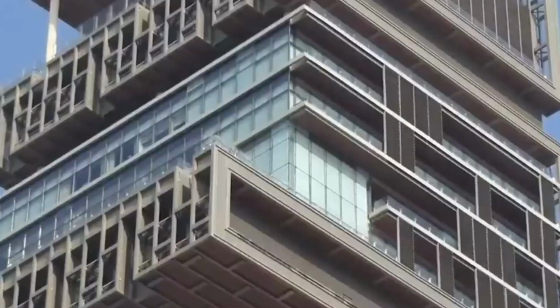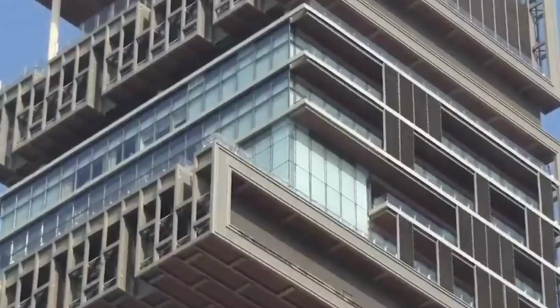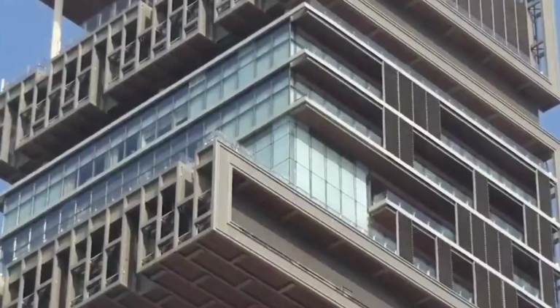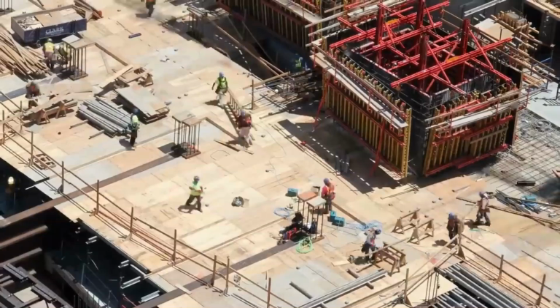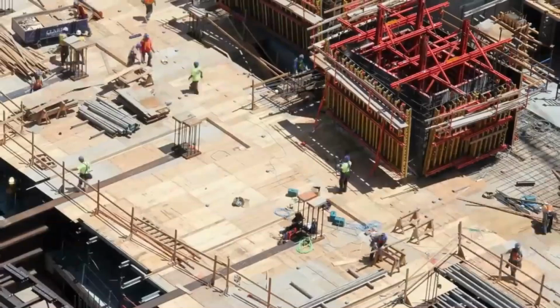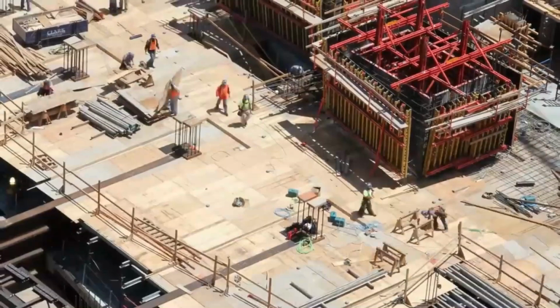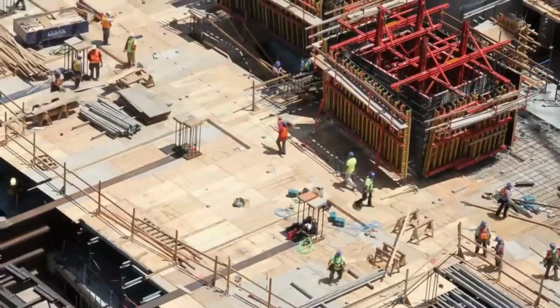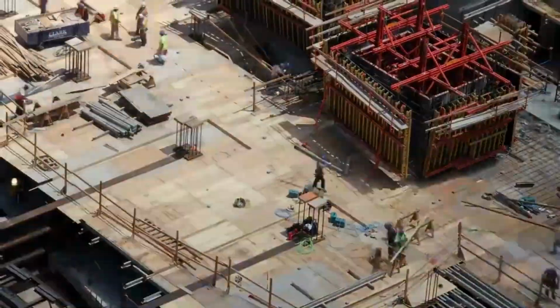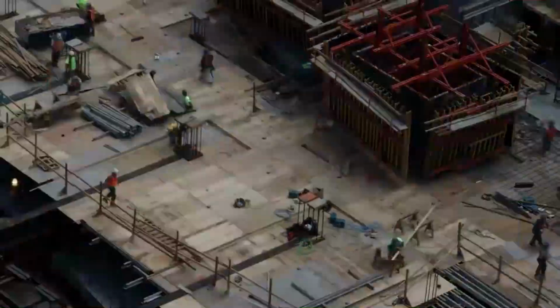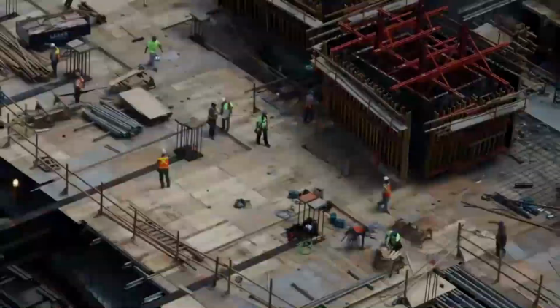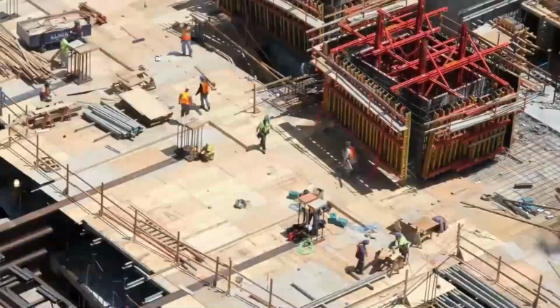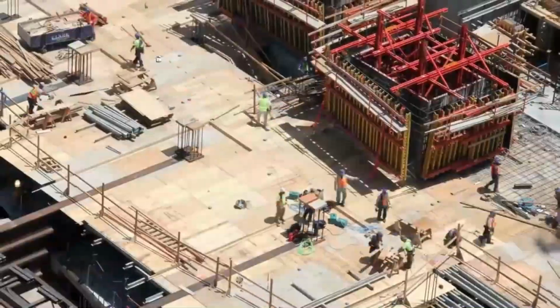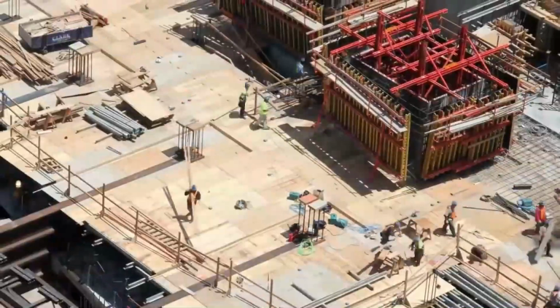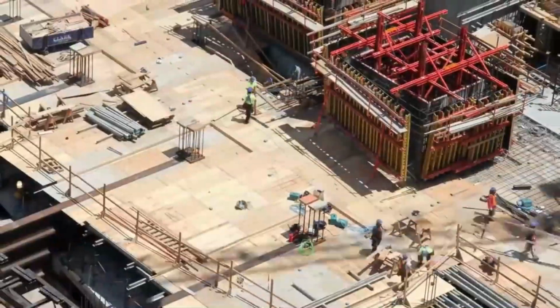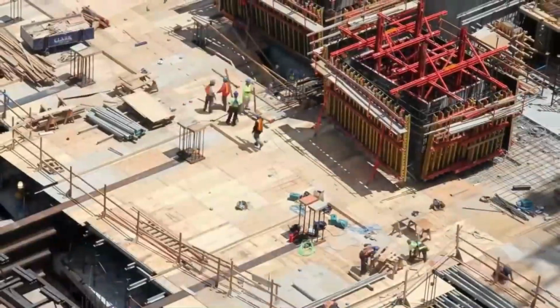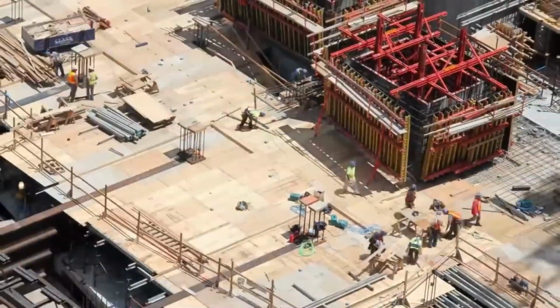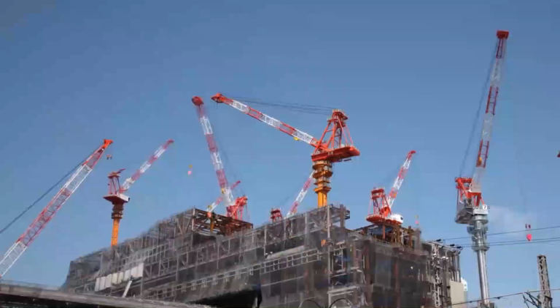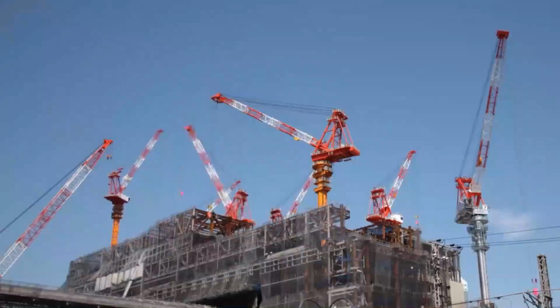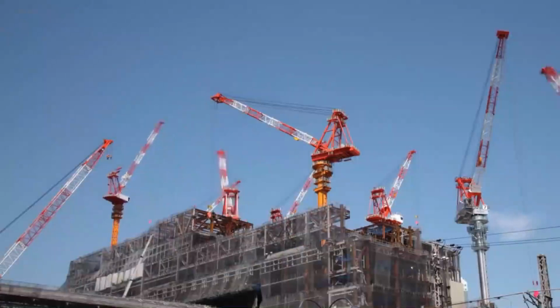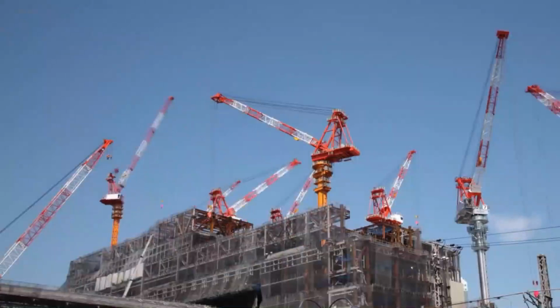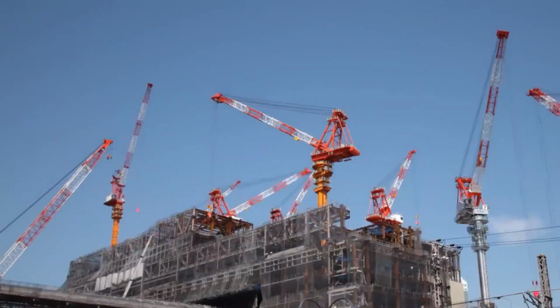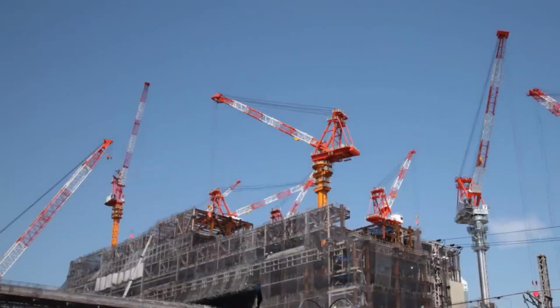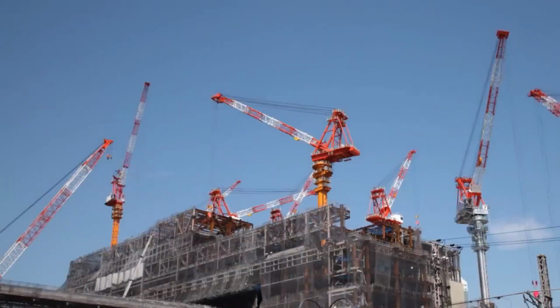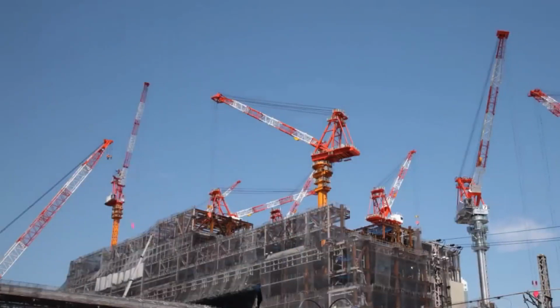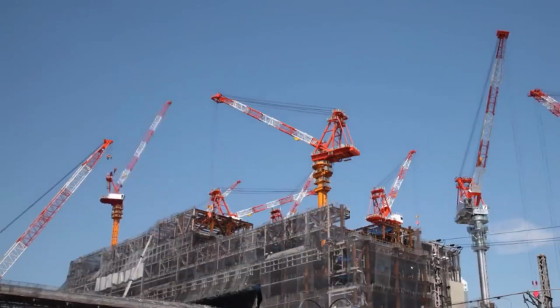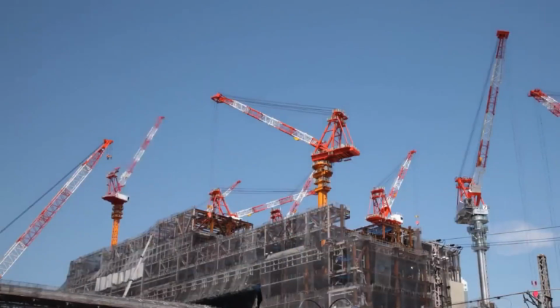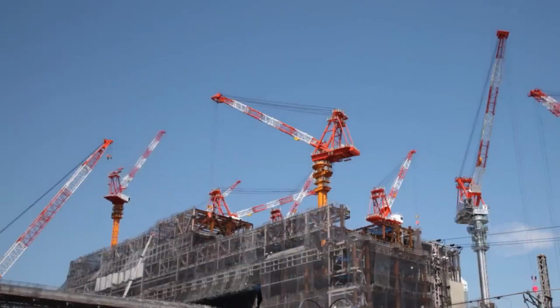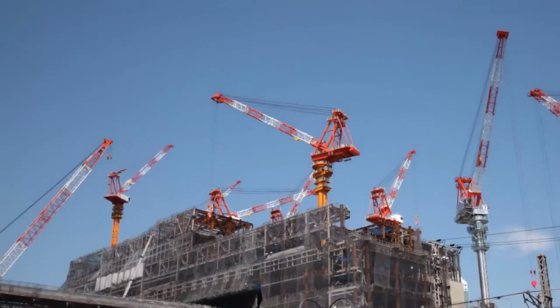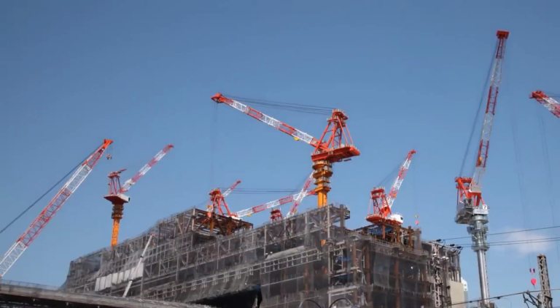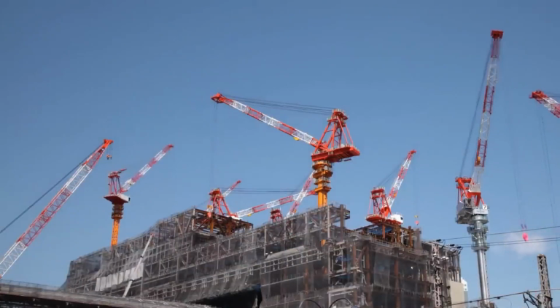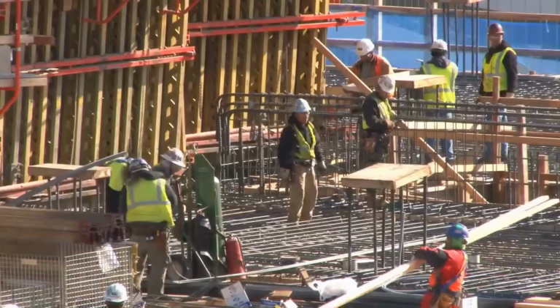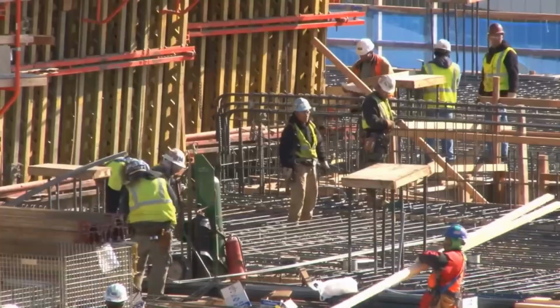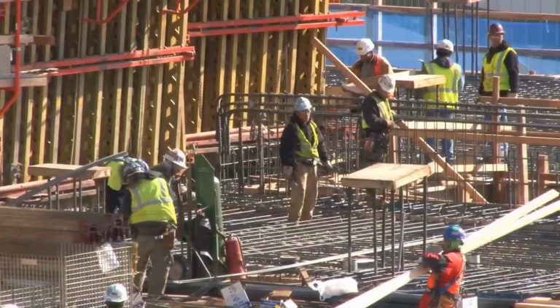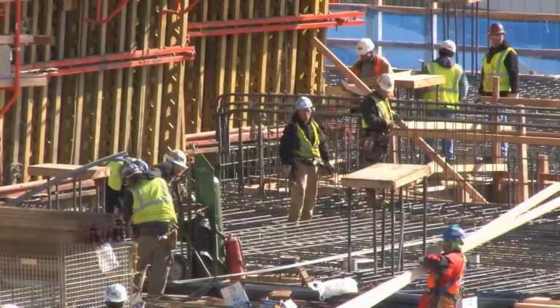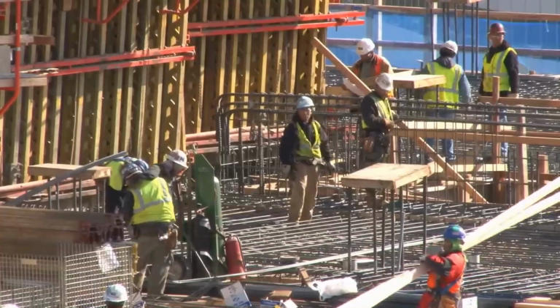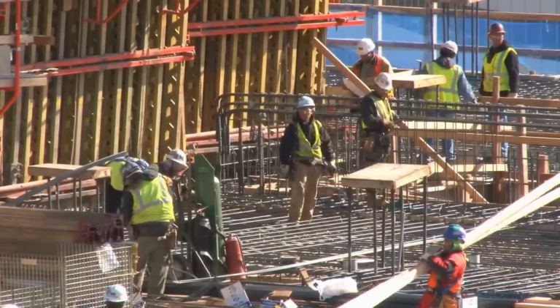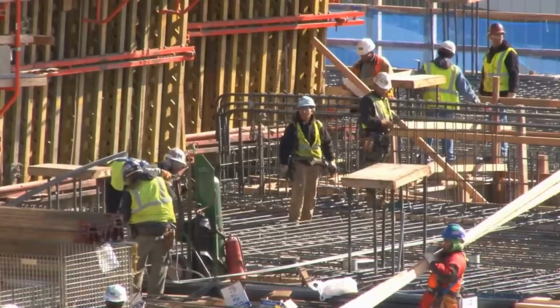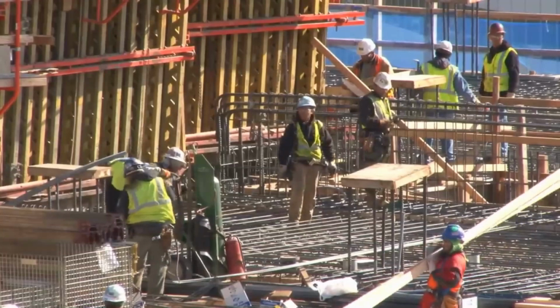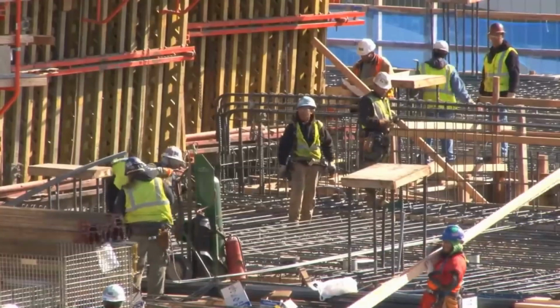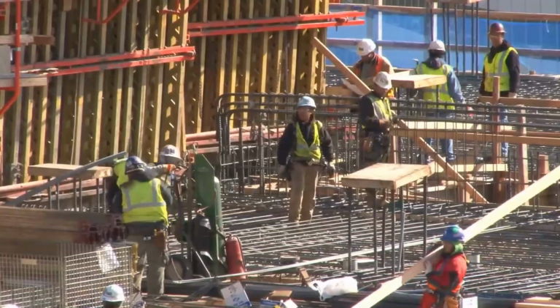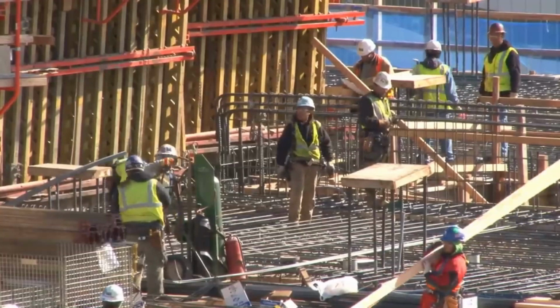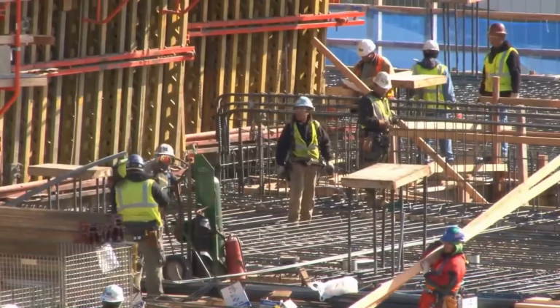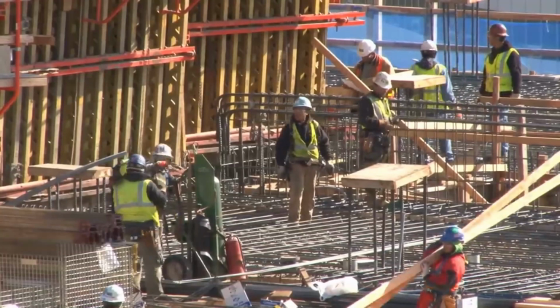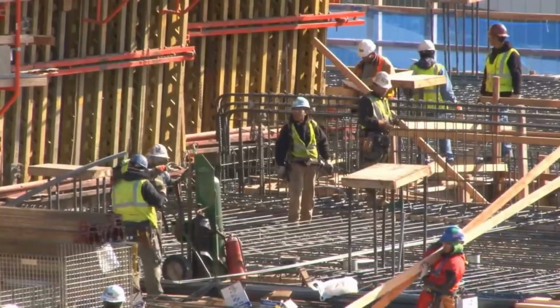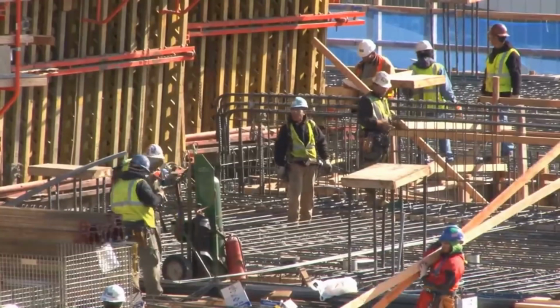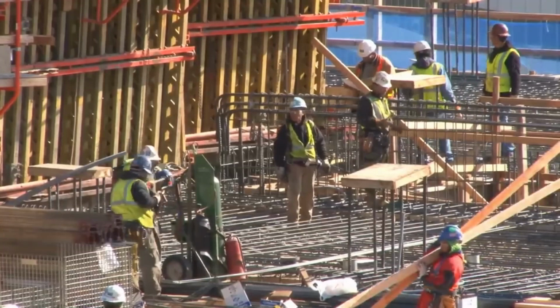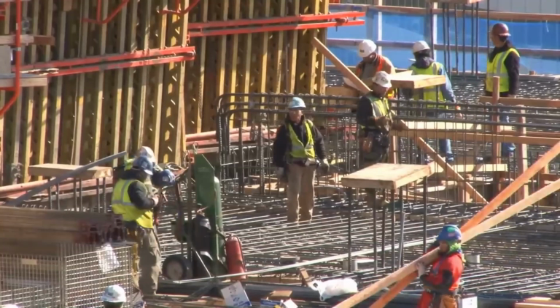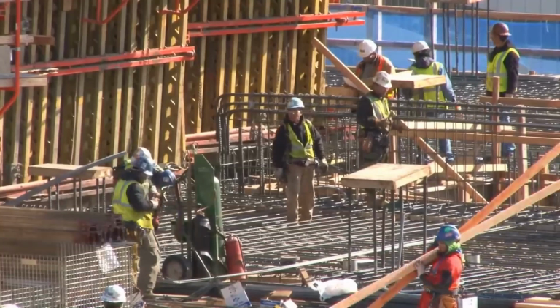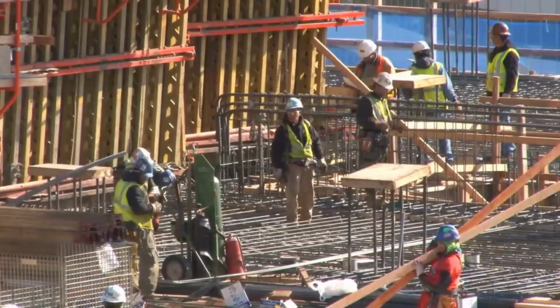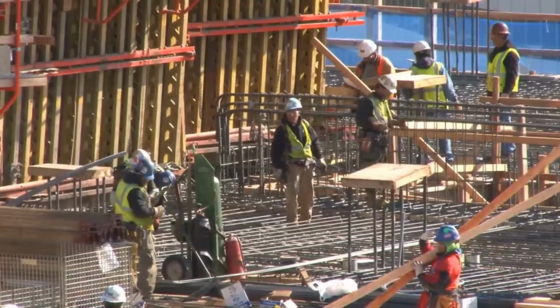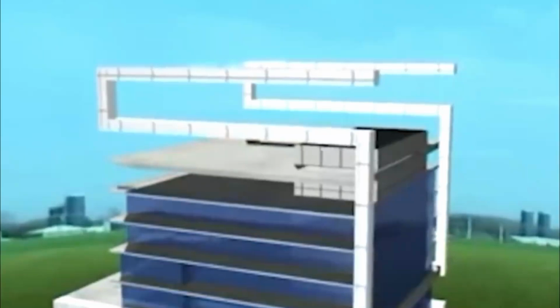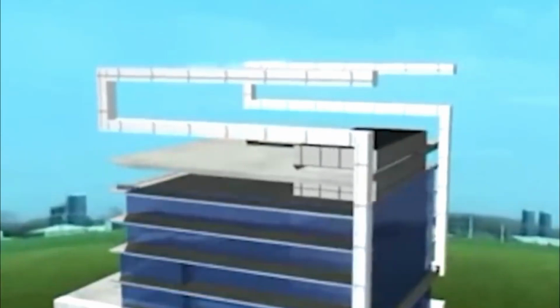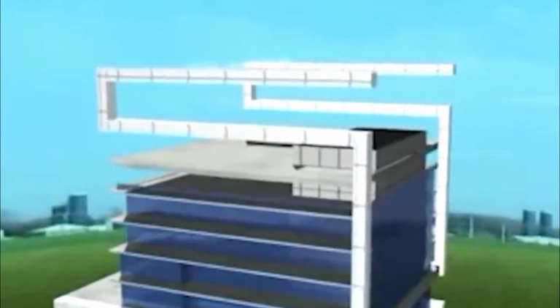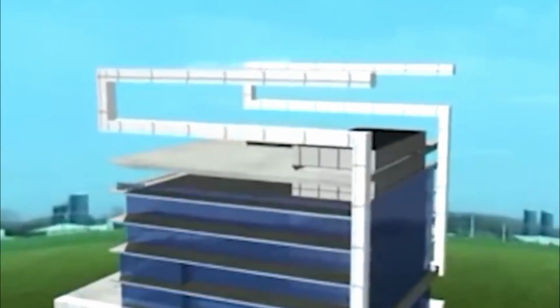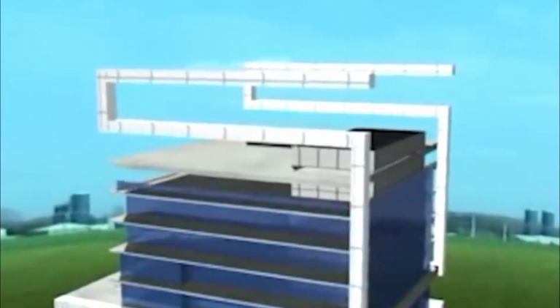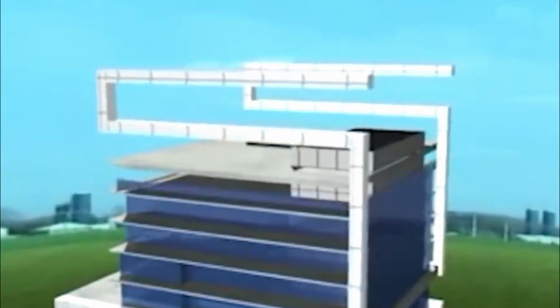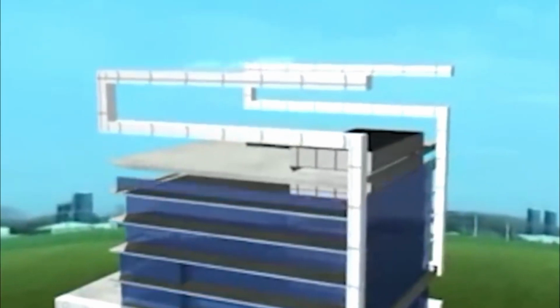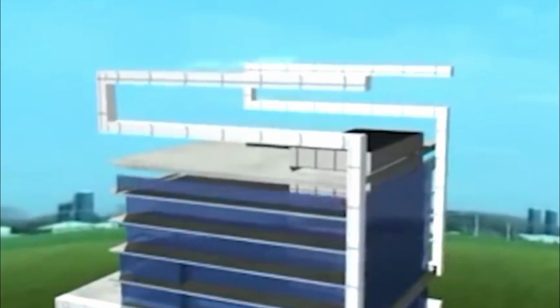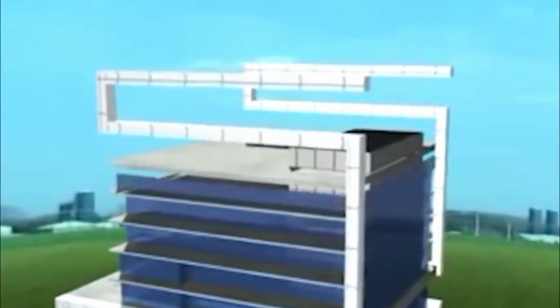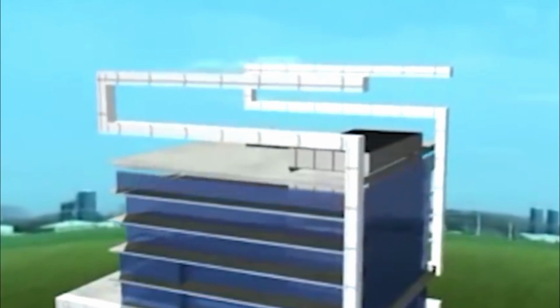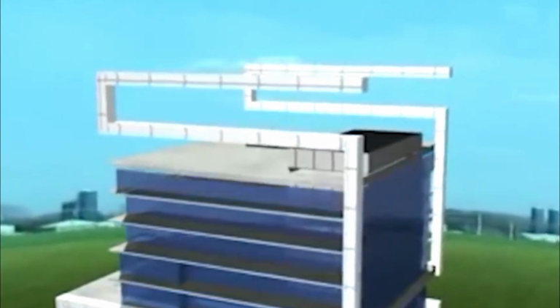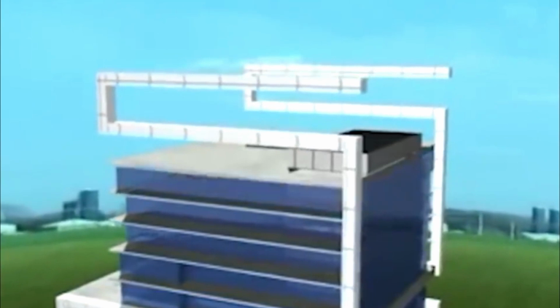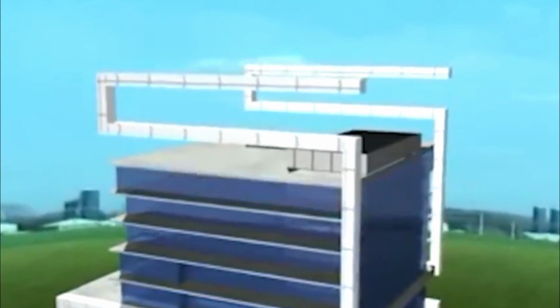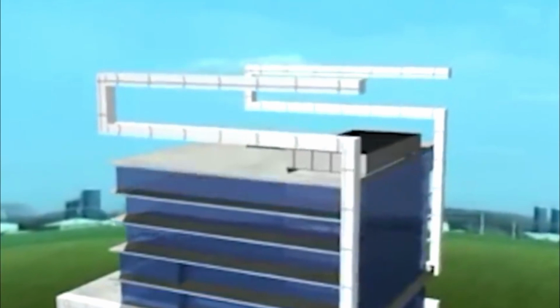Antilia was built in two years. The construction commenced in 2008 and was completed in 2010.